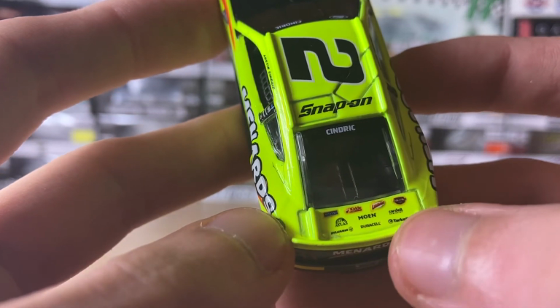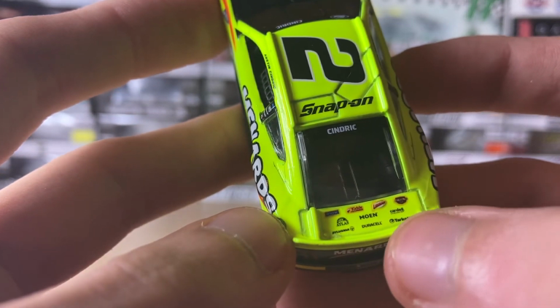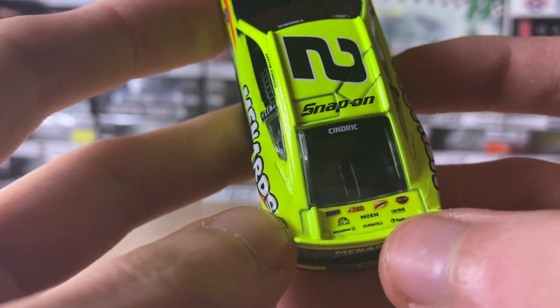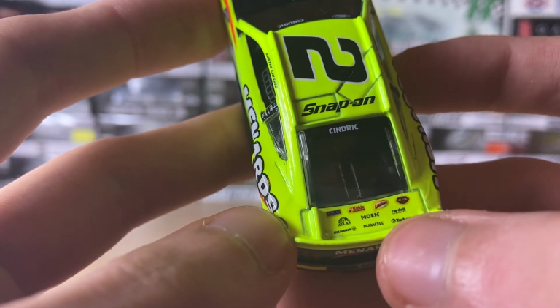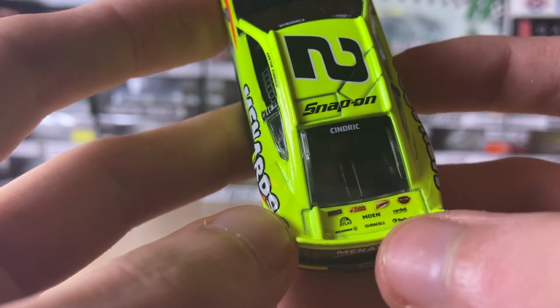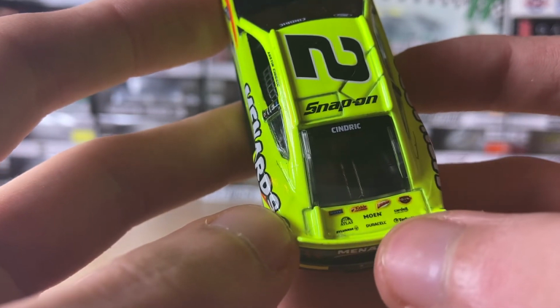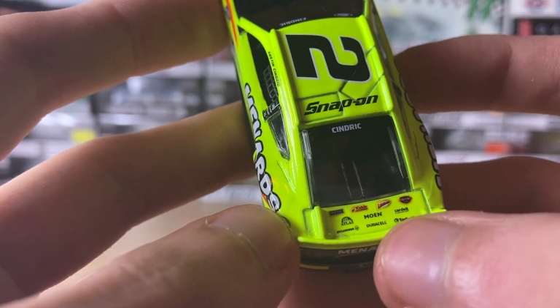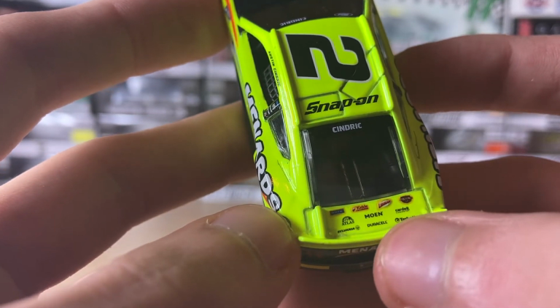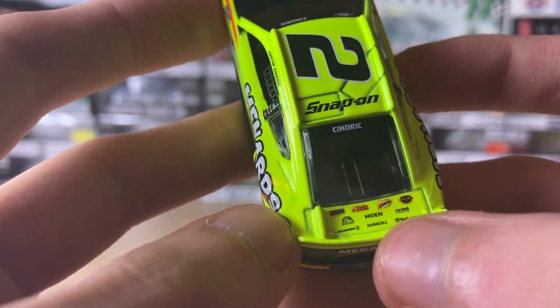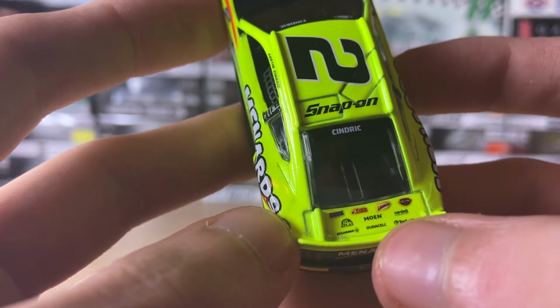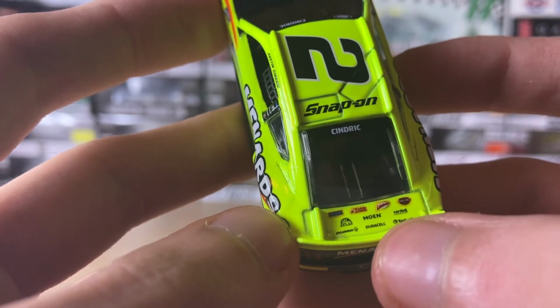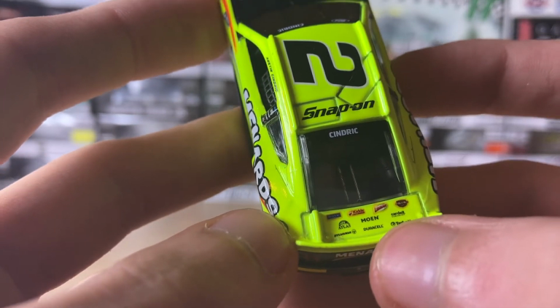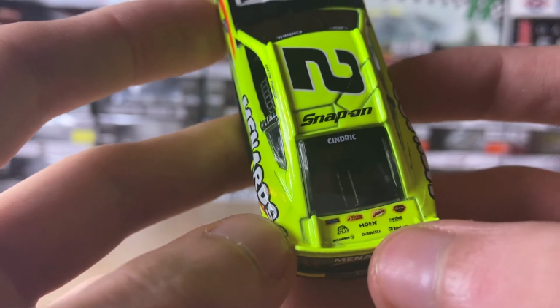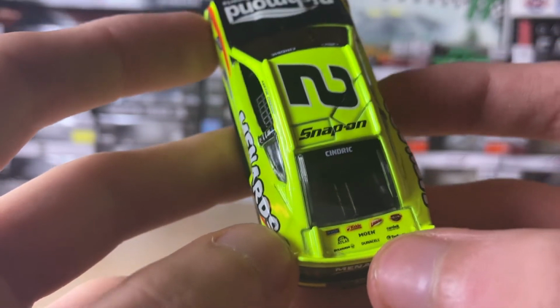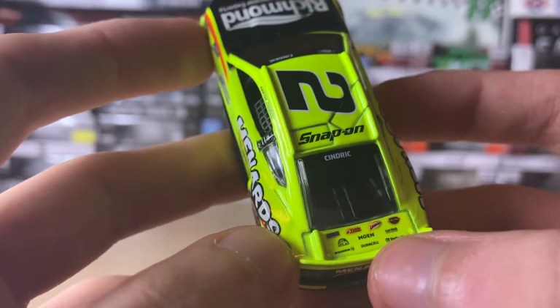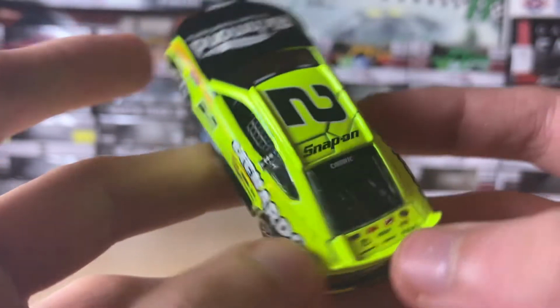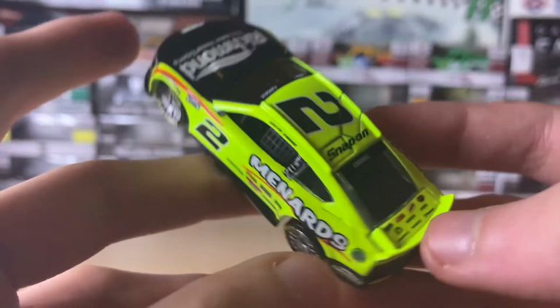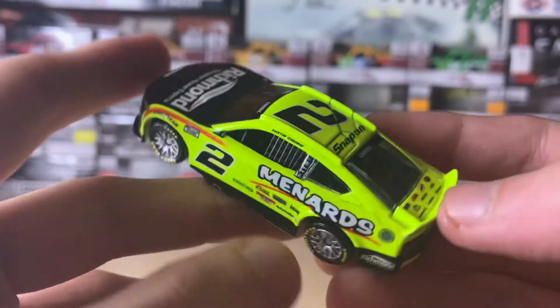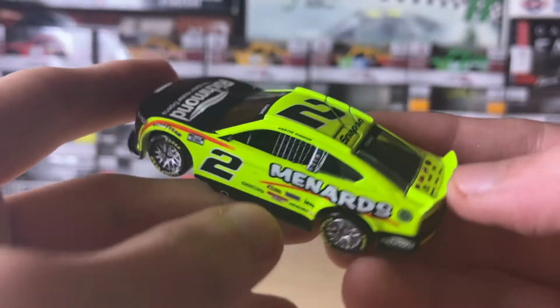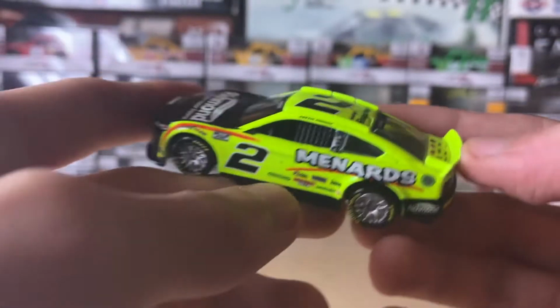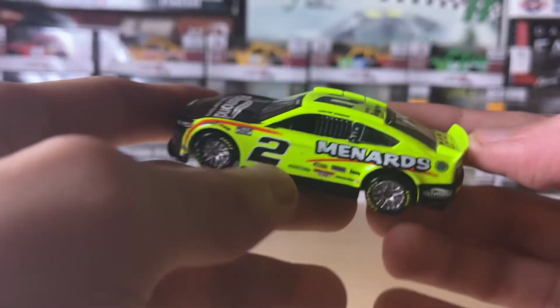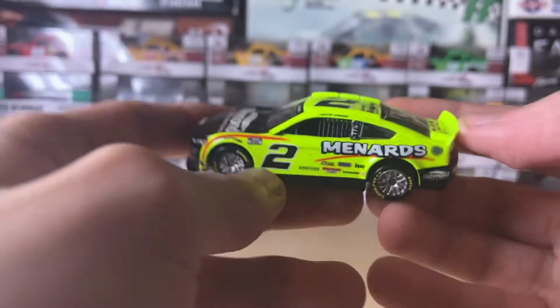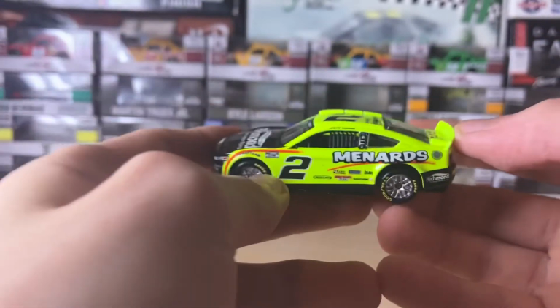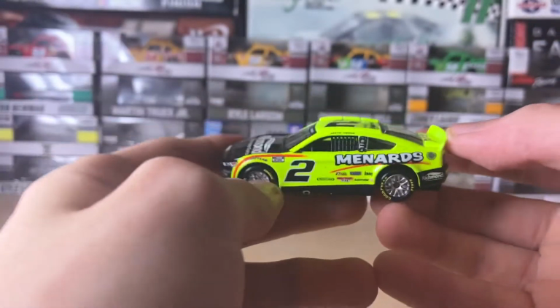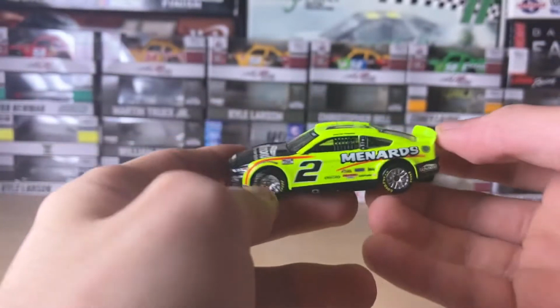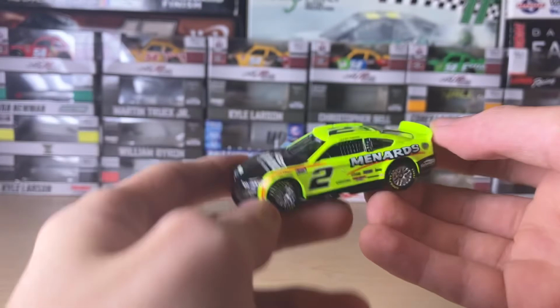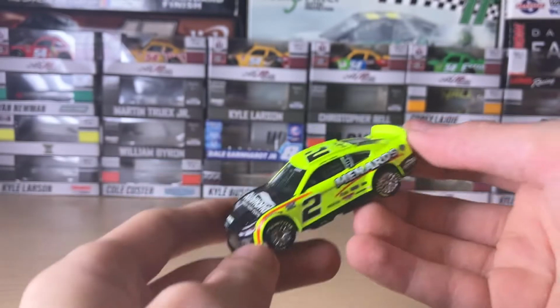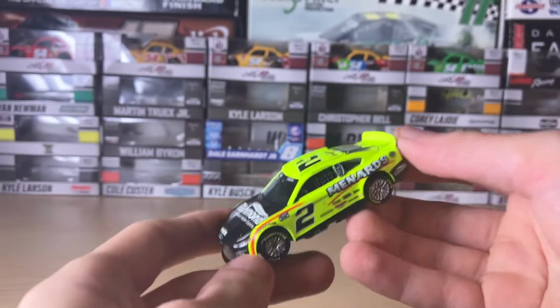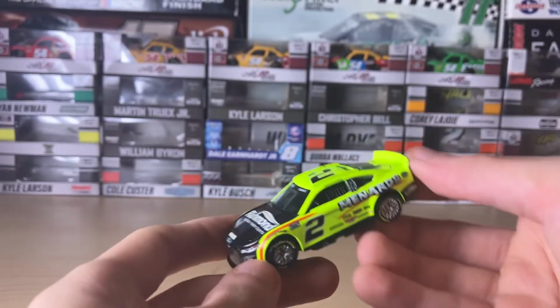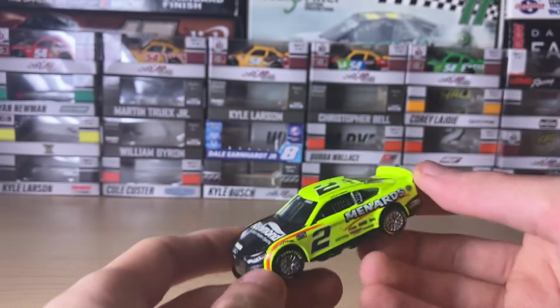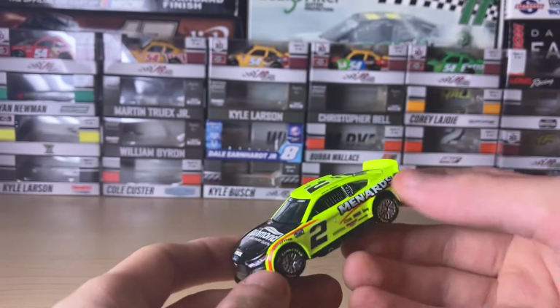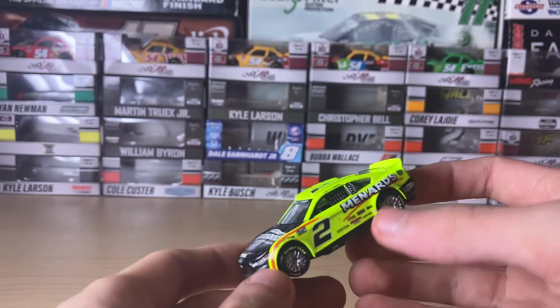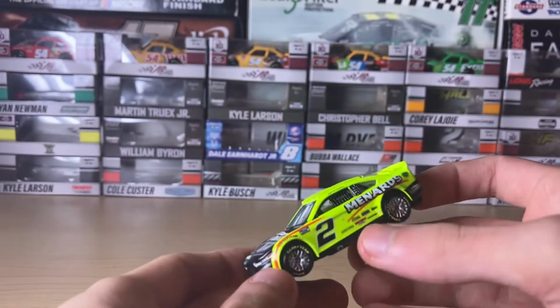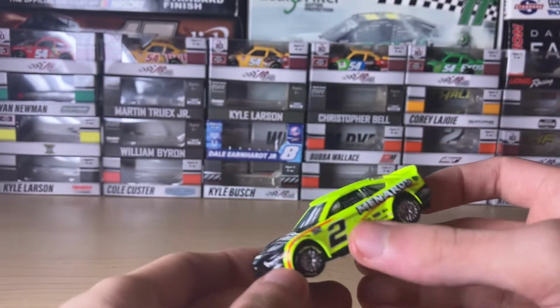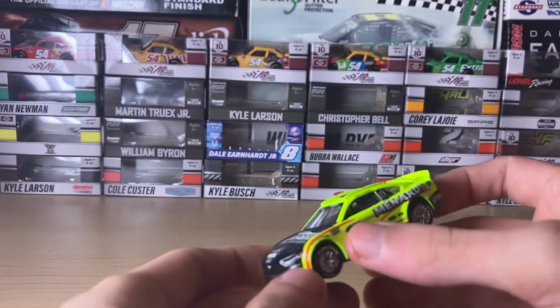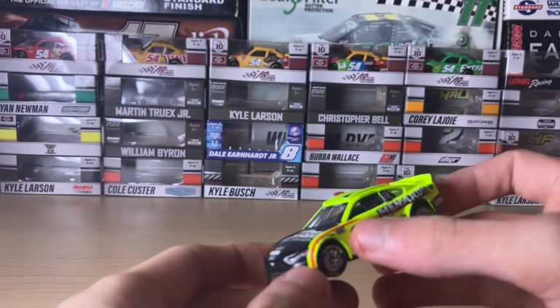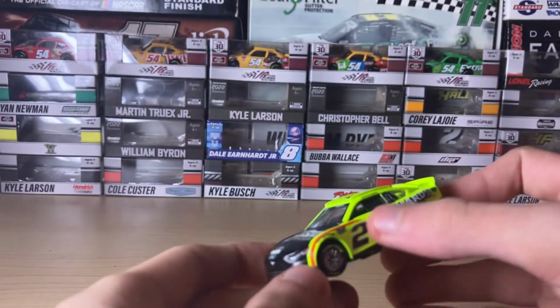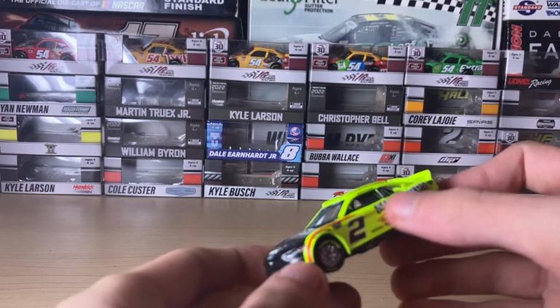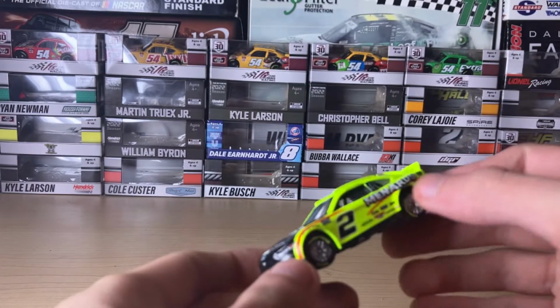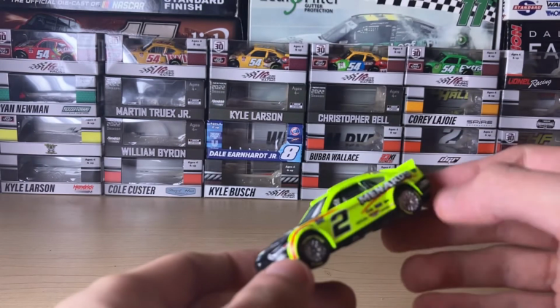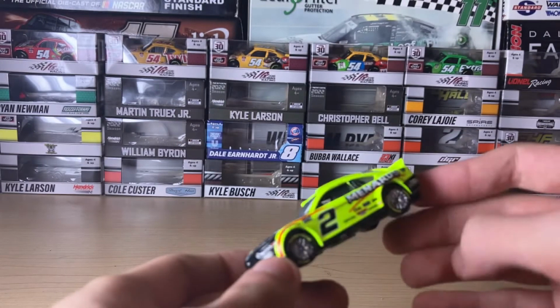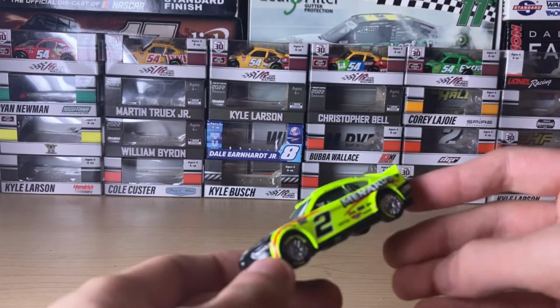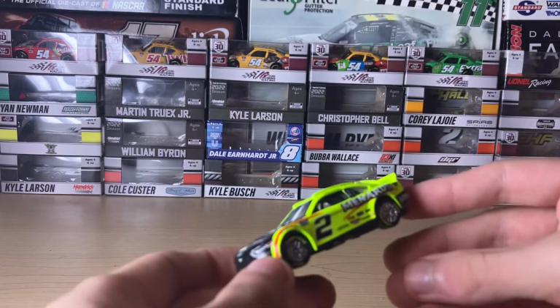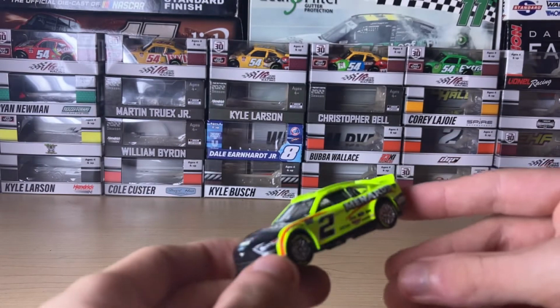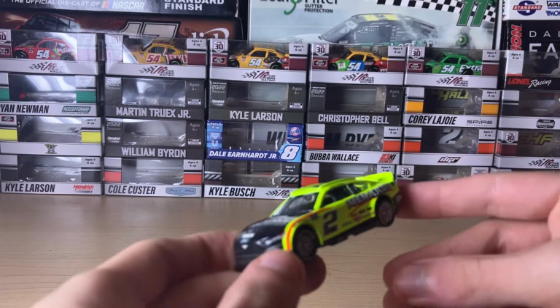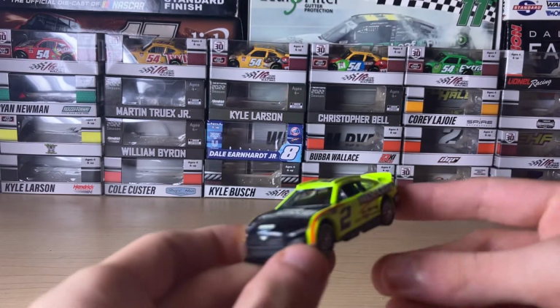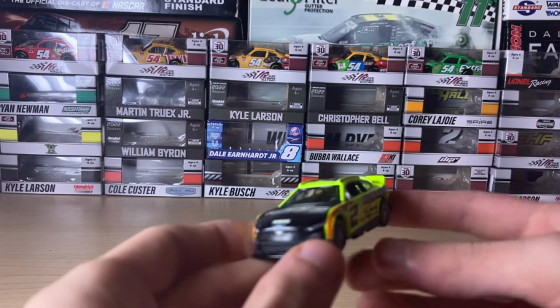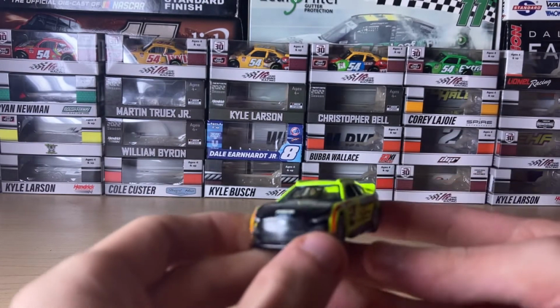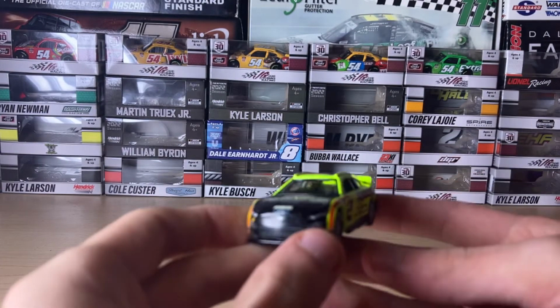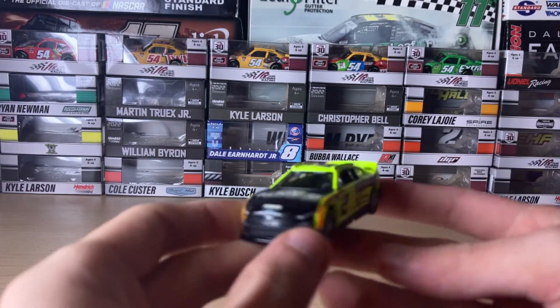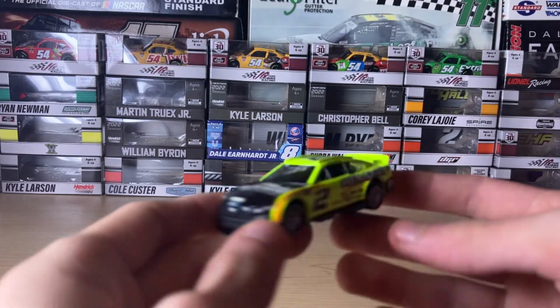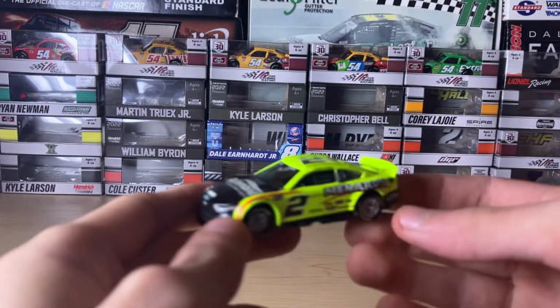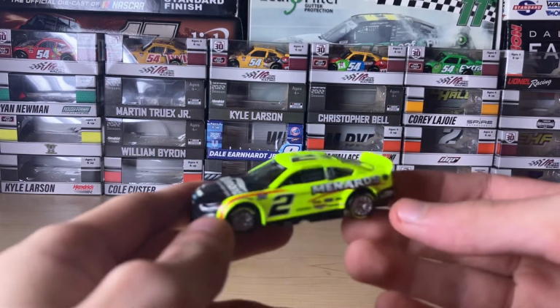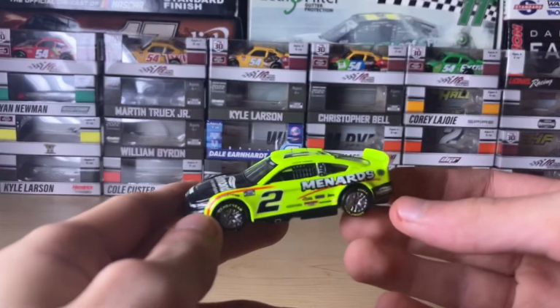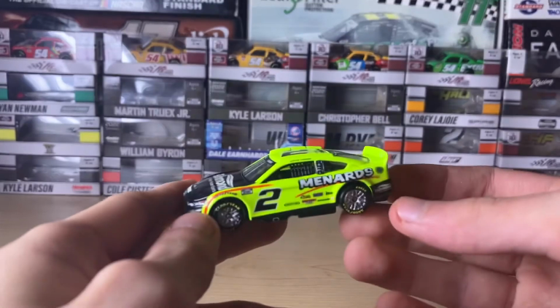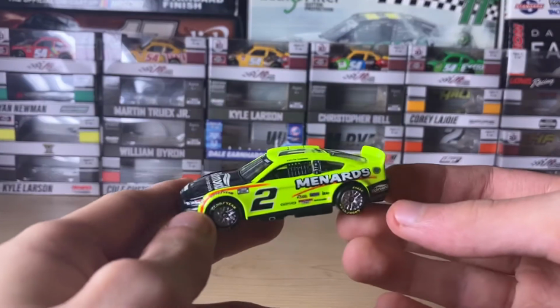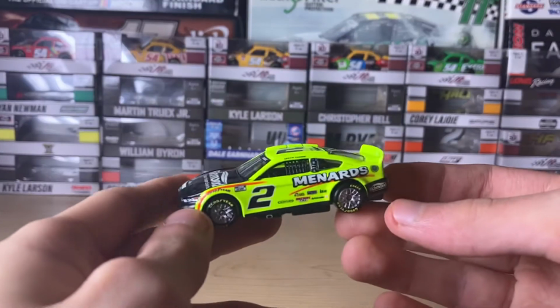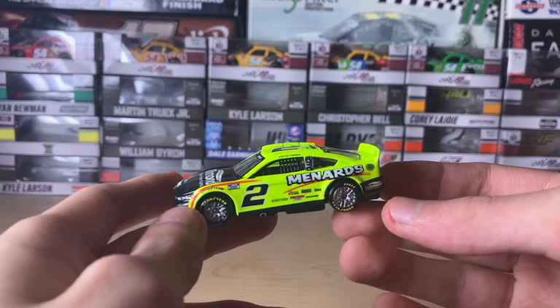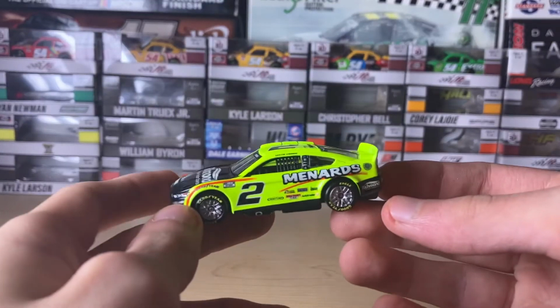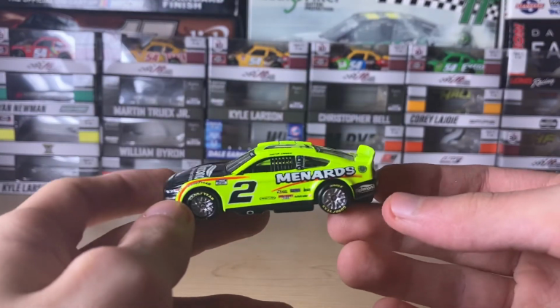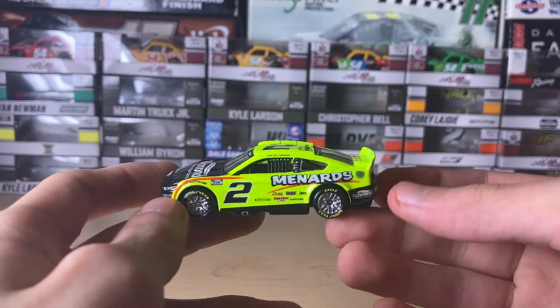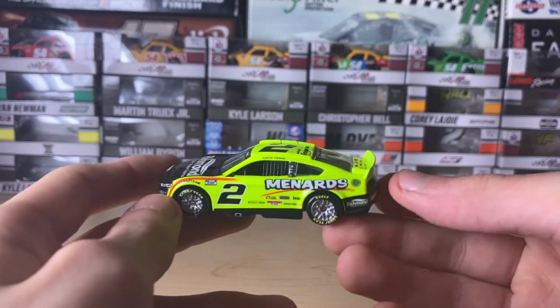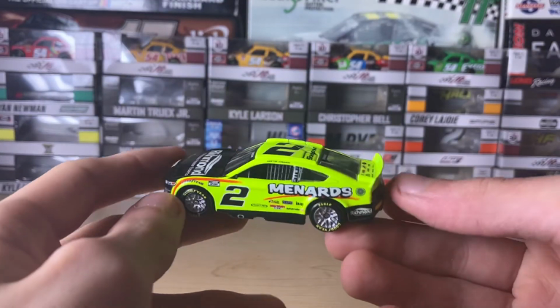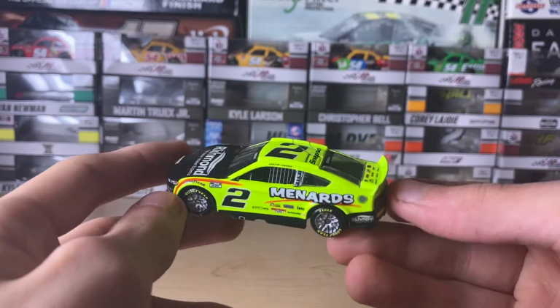Of course the back has the Syndric name right there, and contingency decals on the deck lid — Lidman and others I can't really read, they're kind of small. Anyways, this diecast looks pretty cool — I like some of the Penske cars.